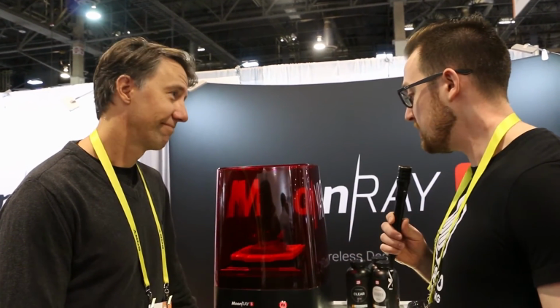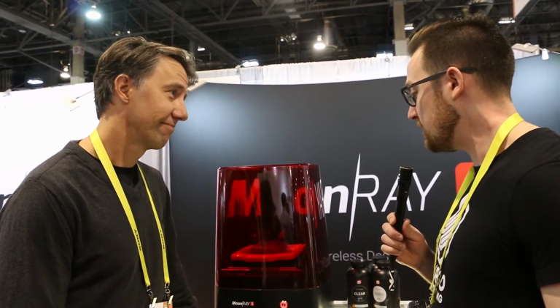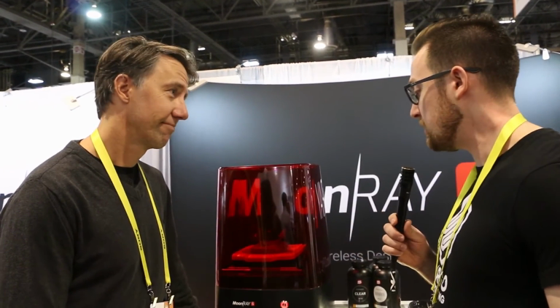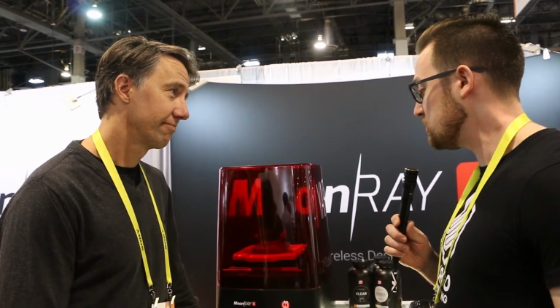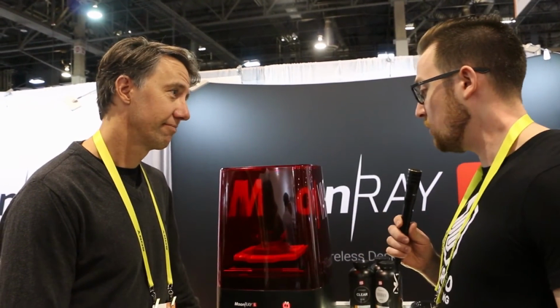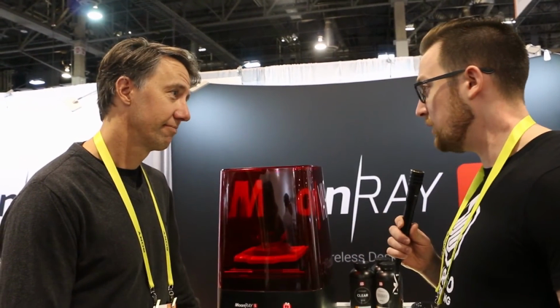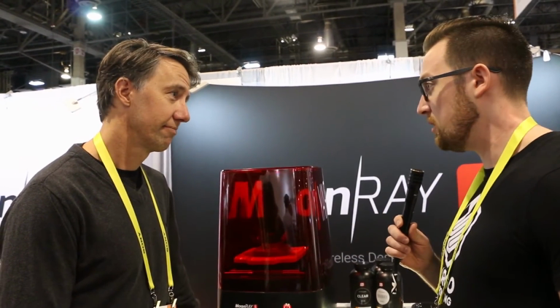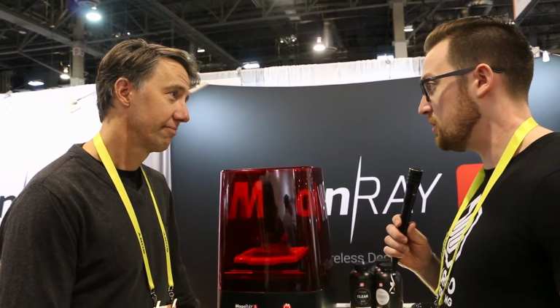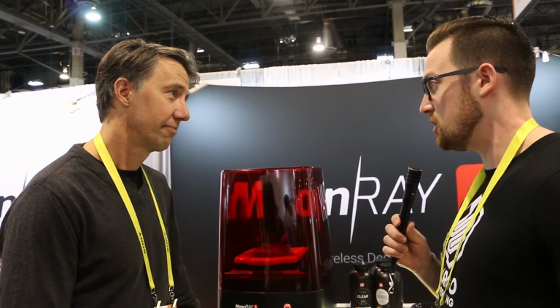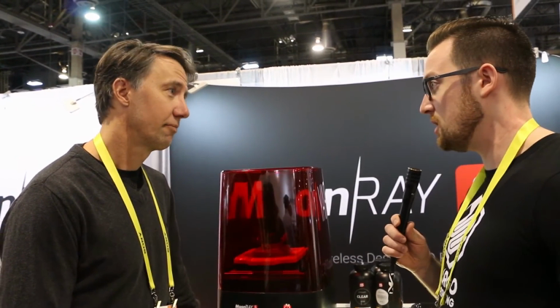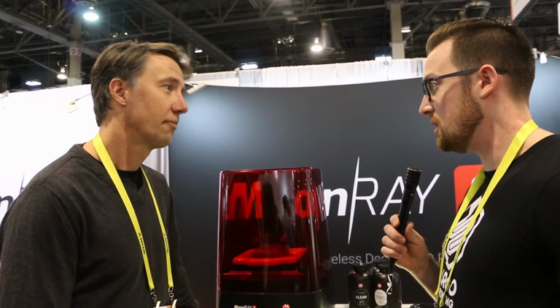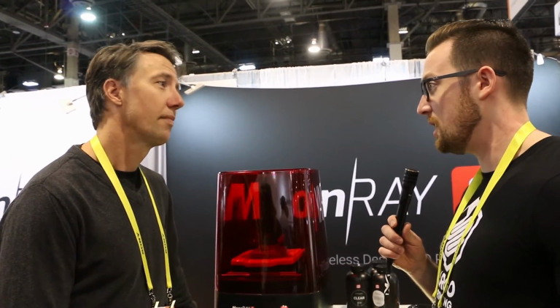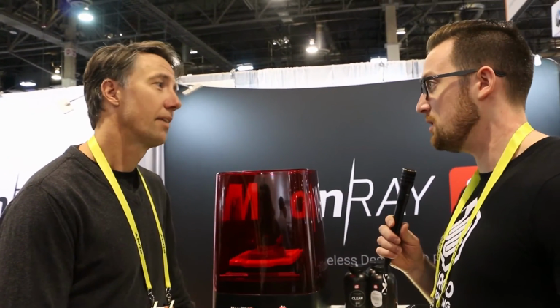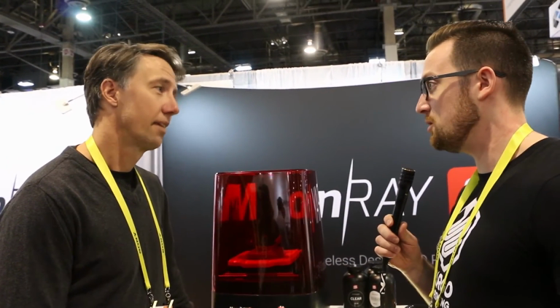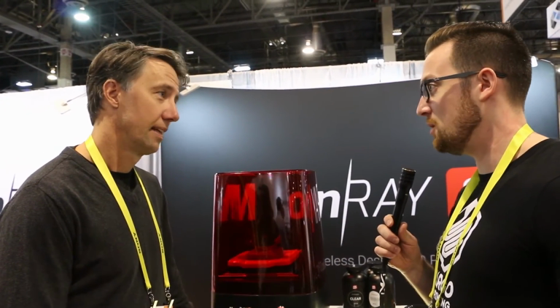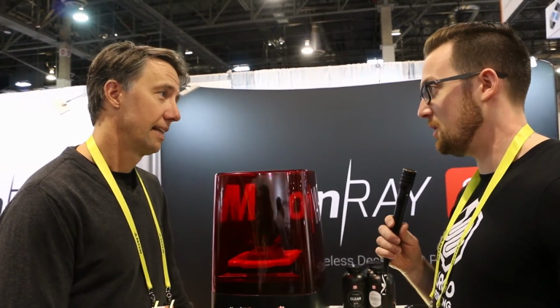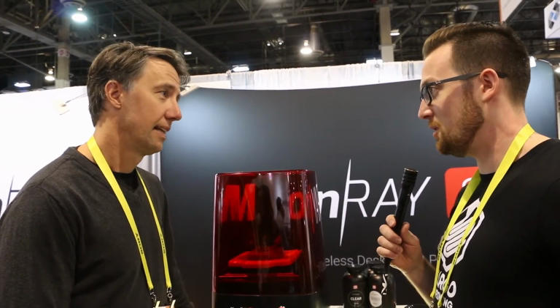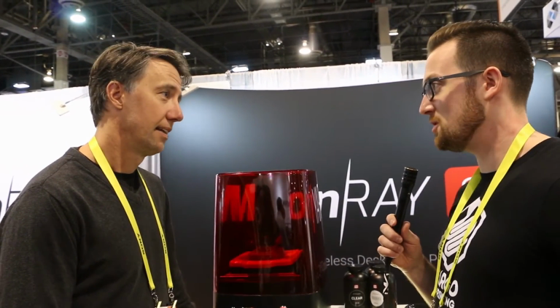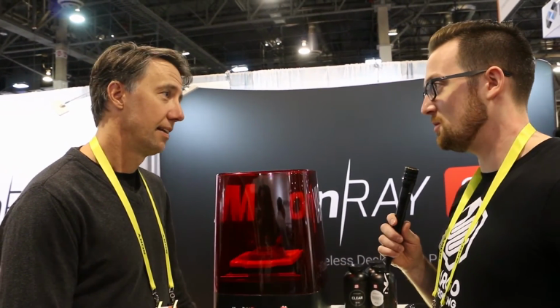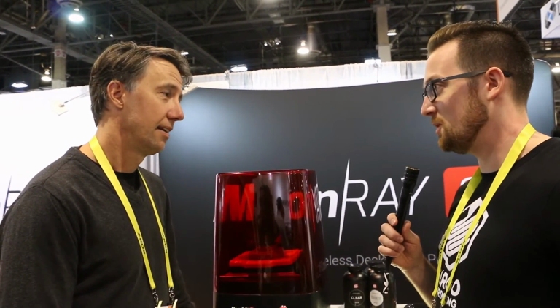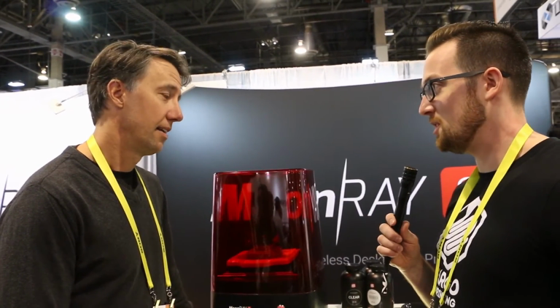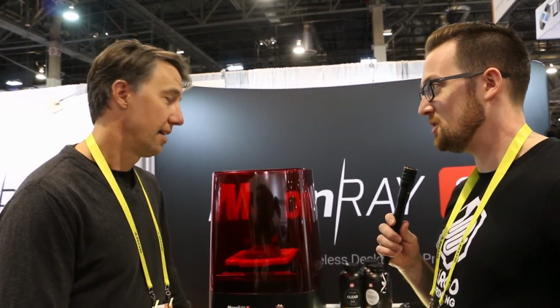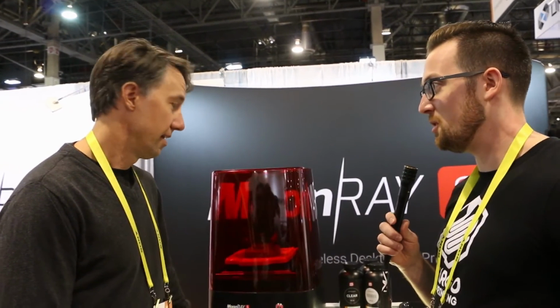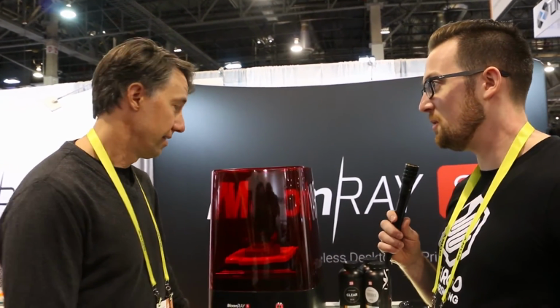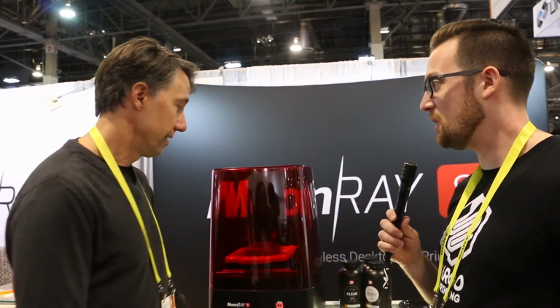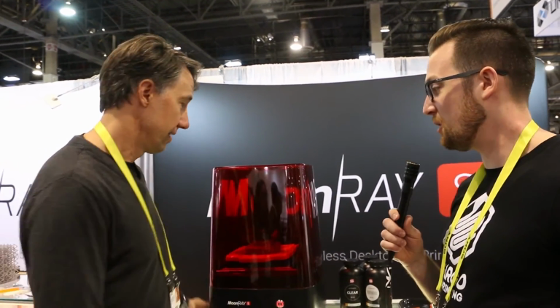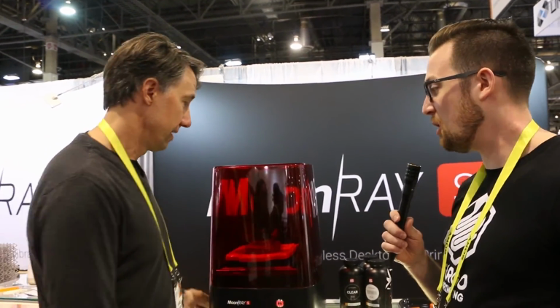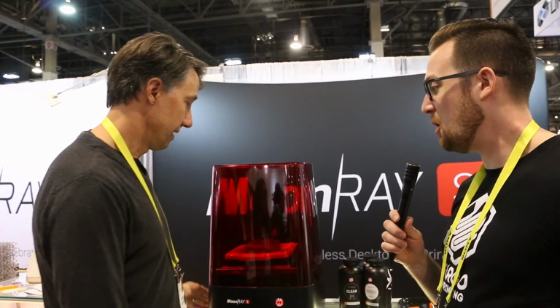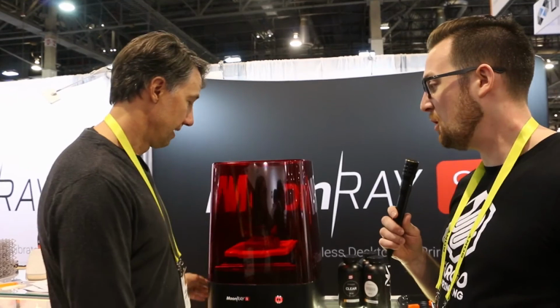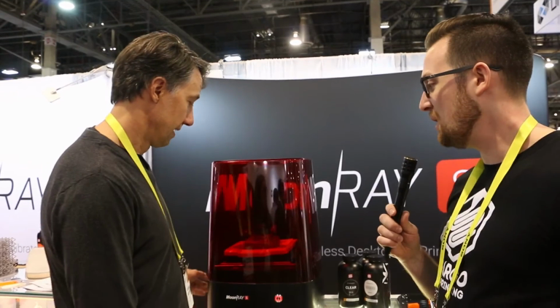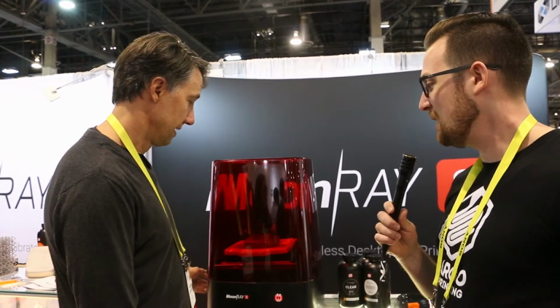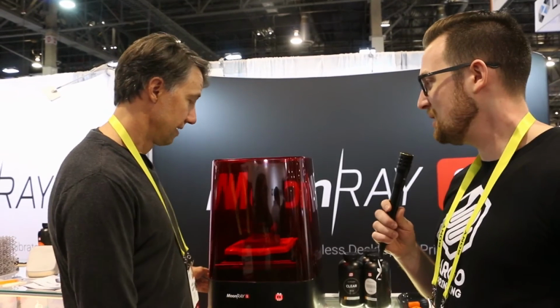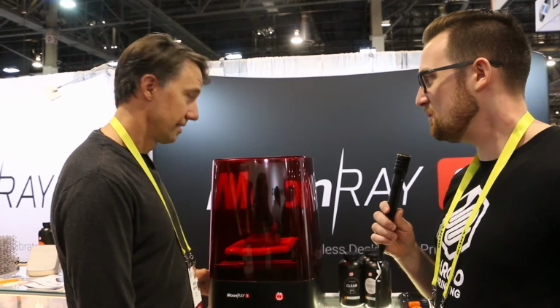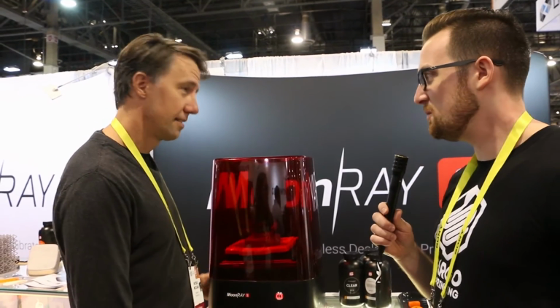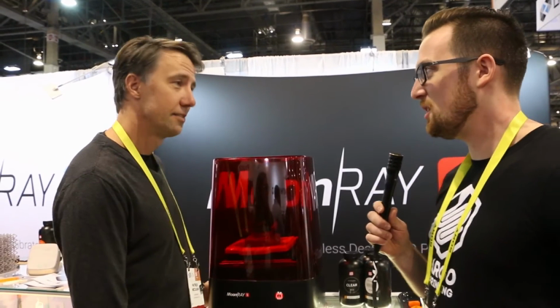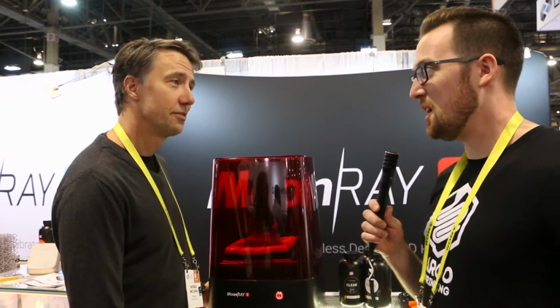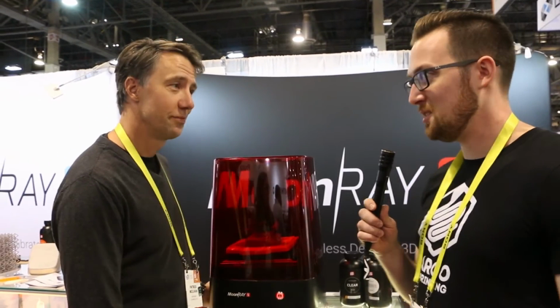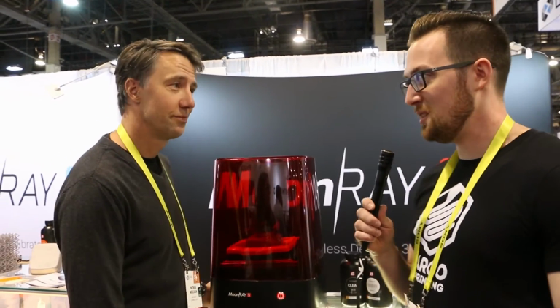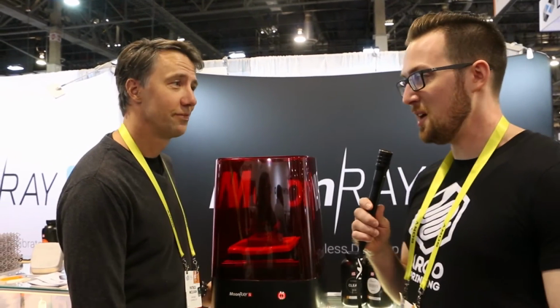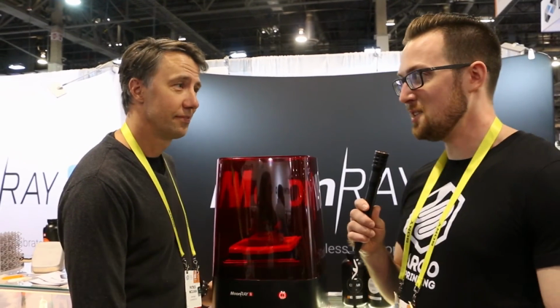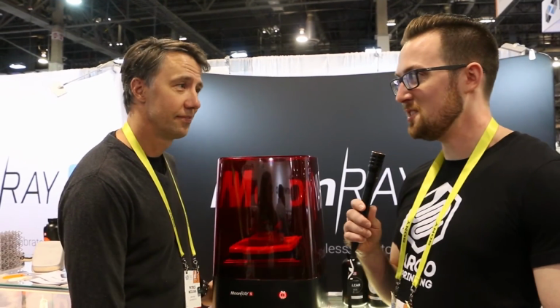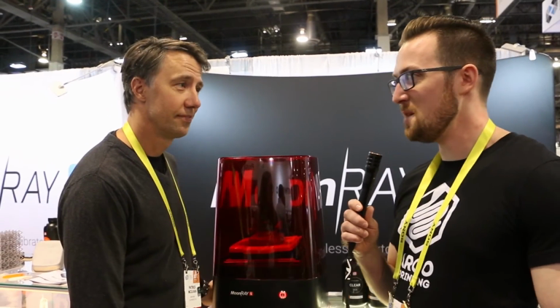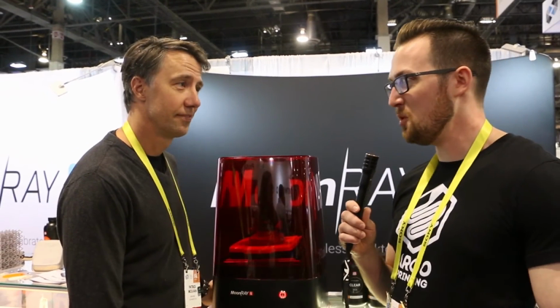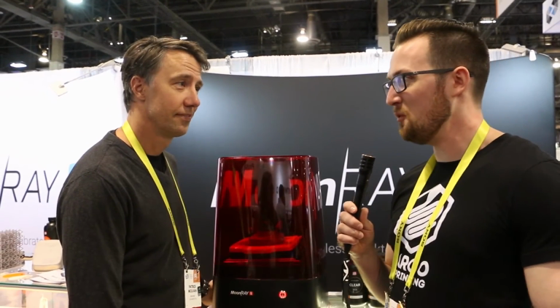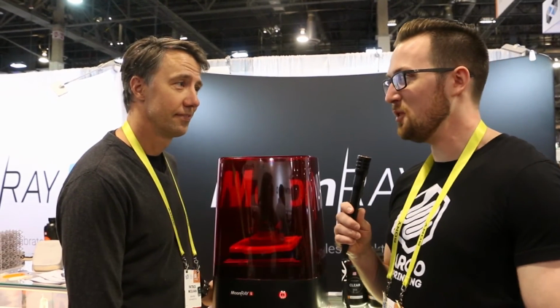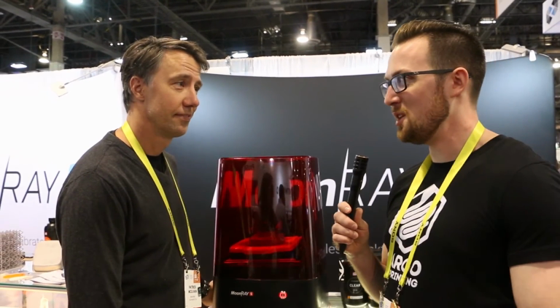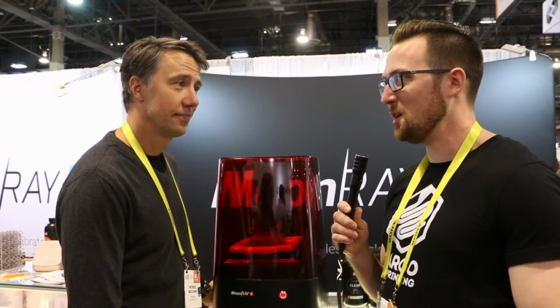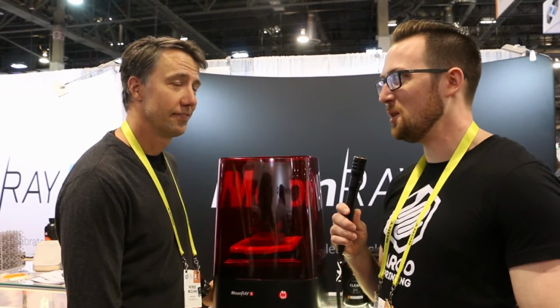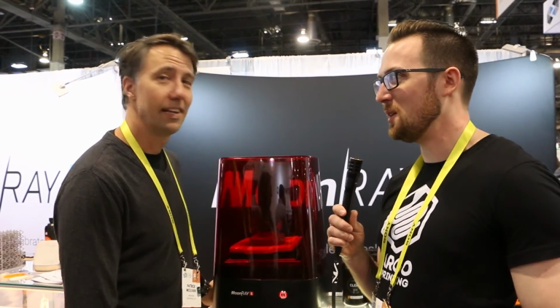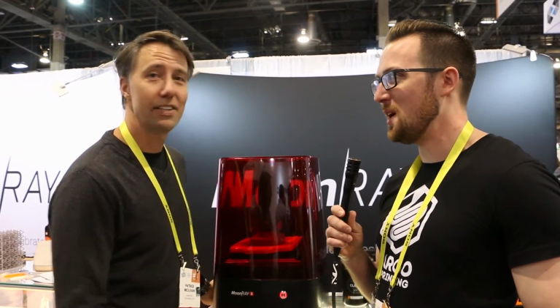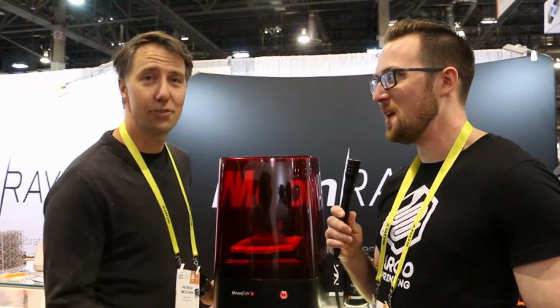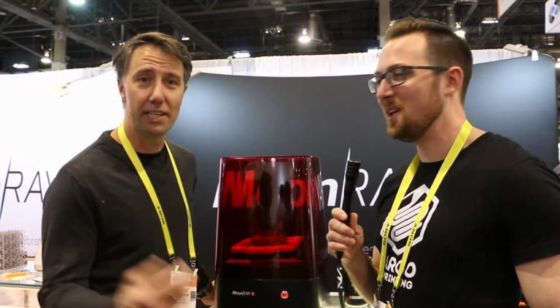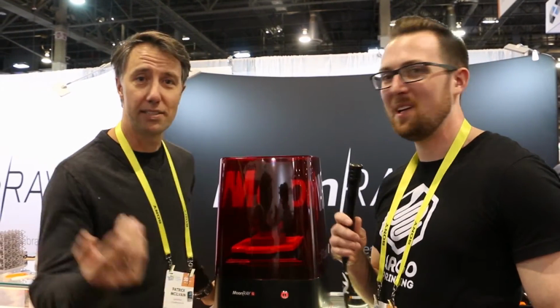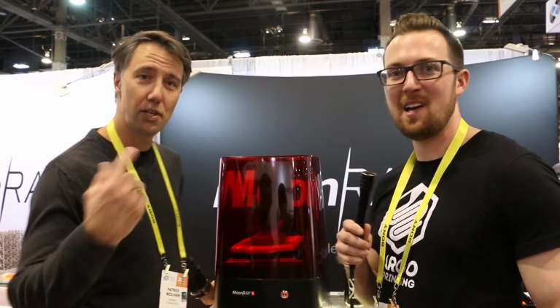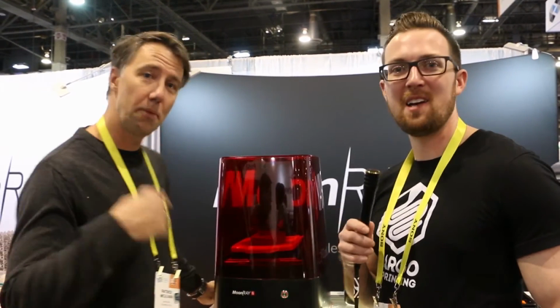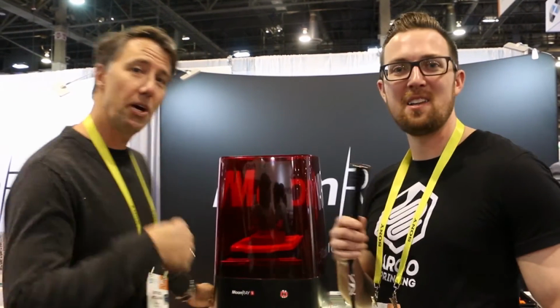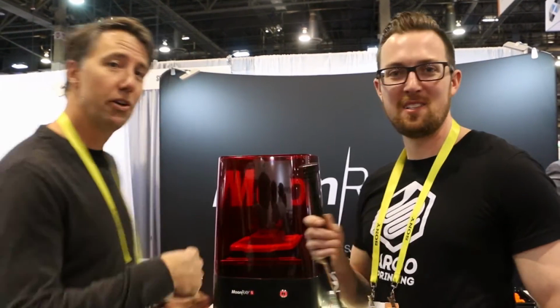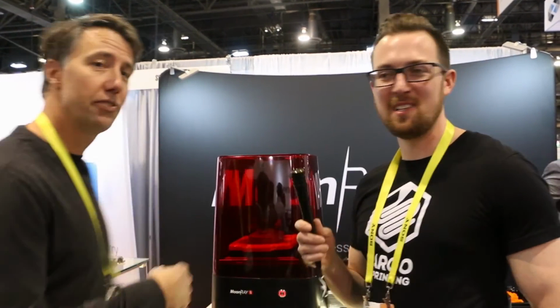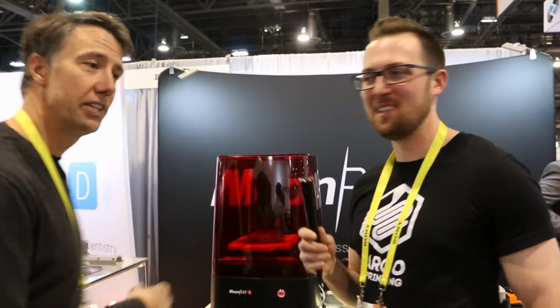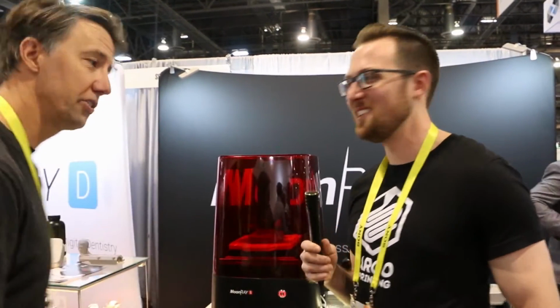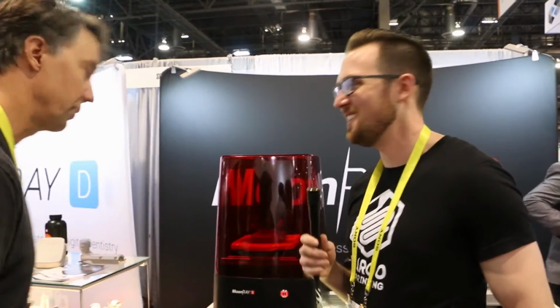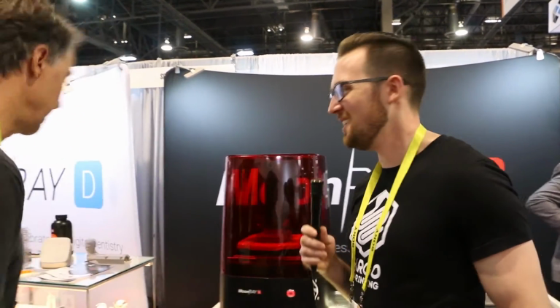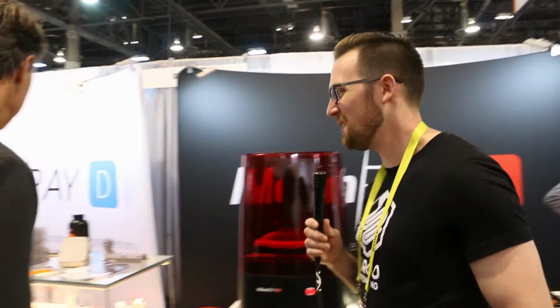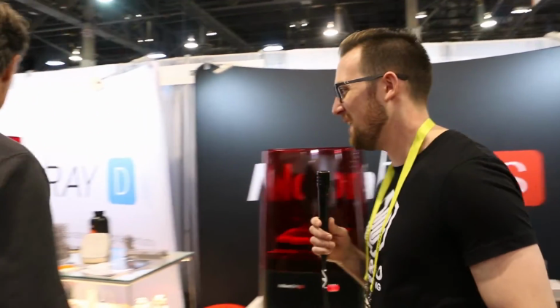Is there one other machine that you also released? We're going to step over and take a look at that — yeah, come on over this way.